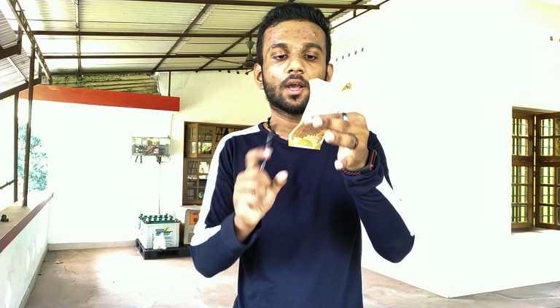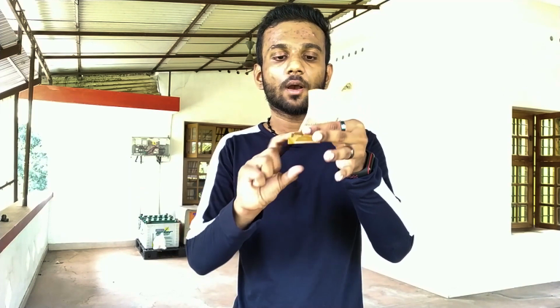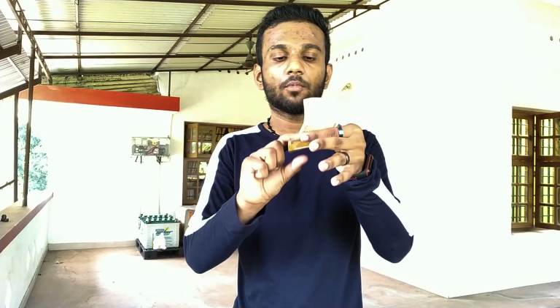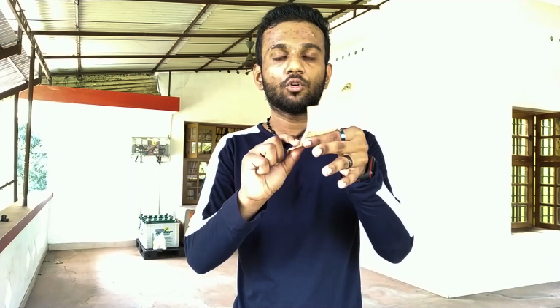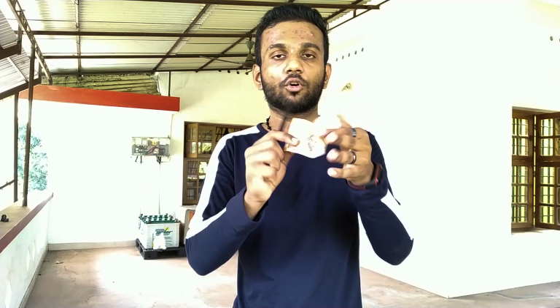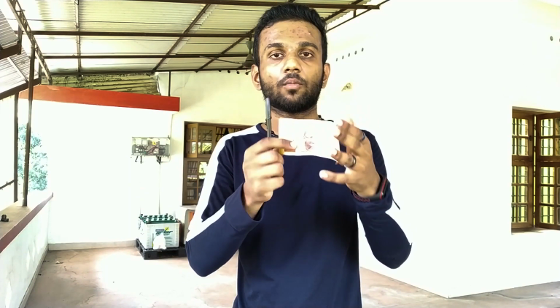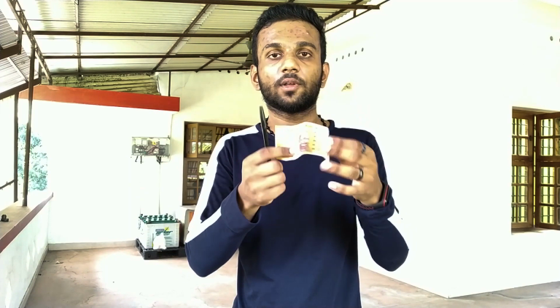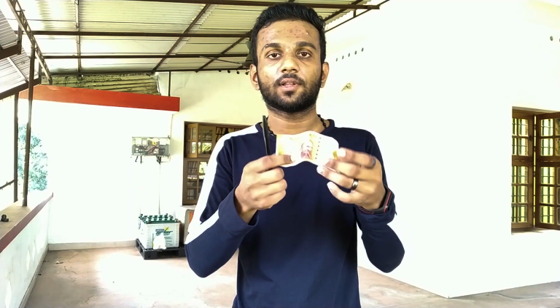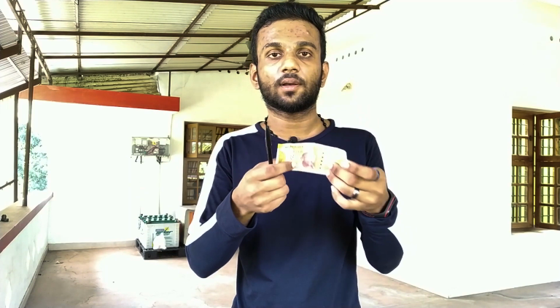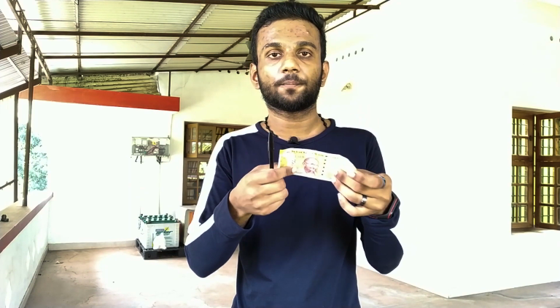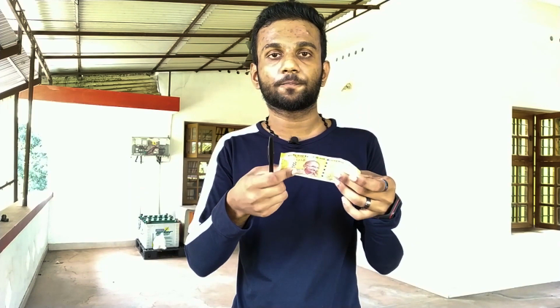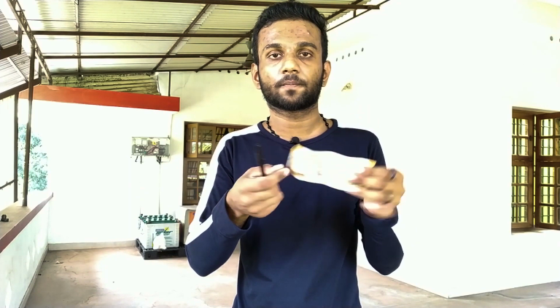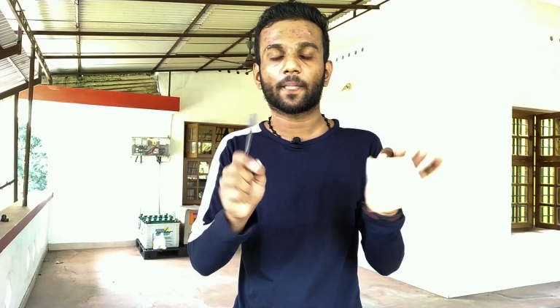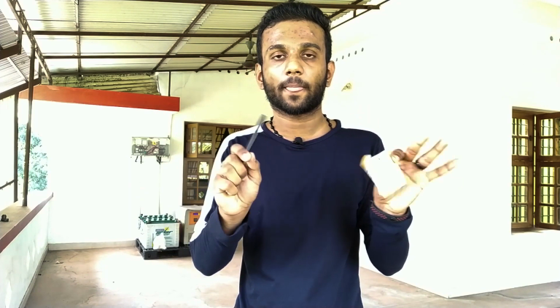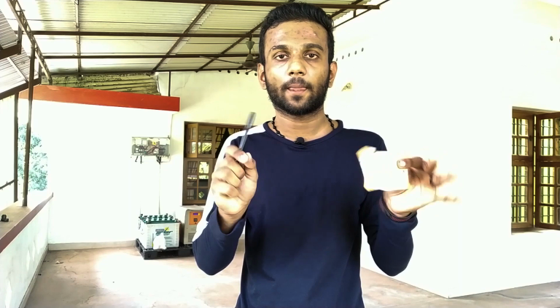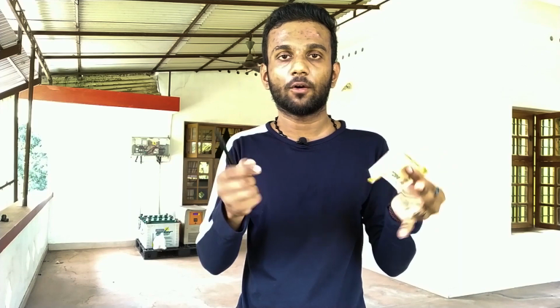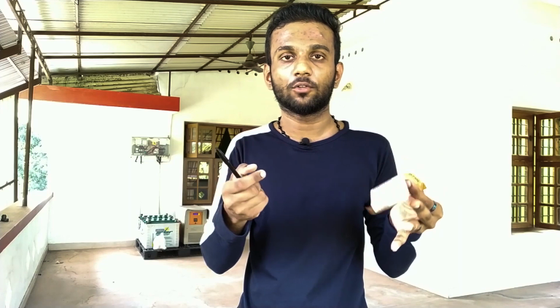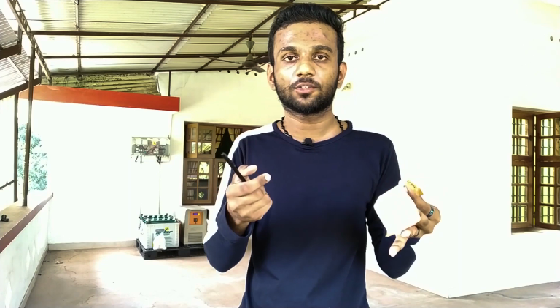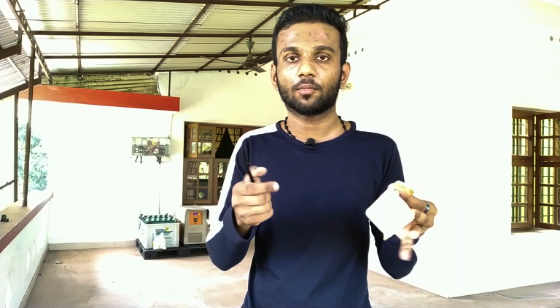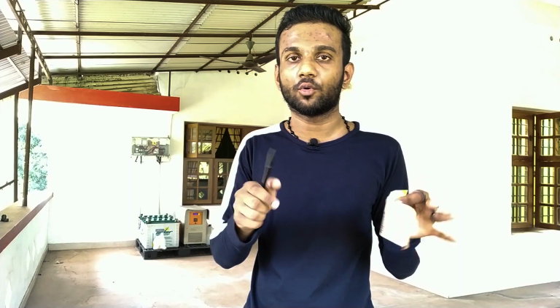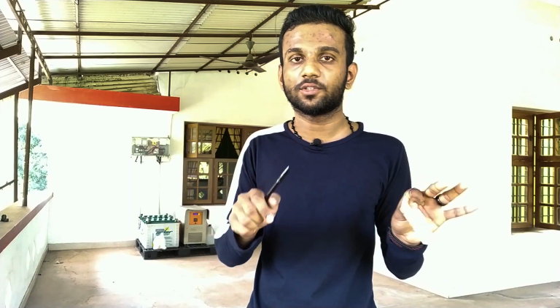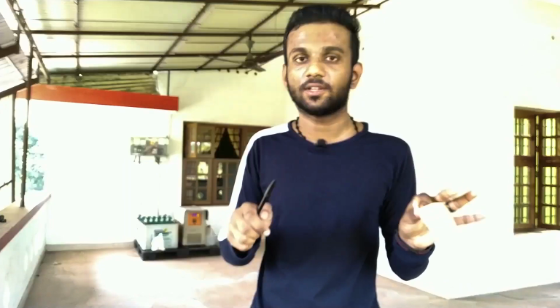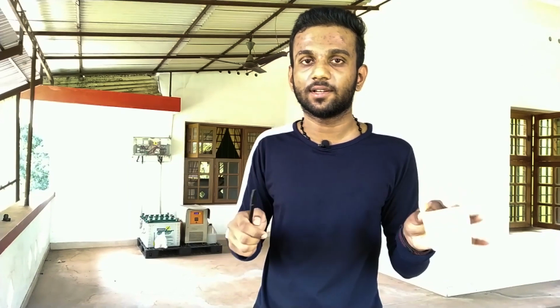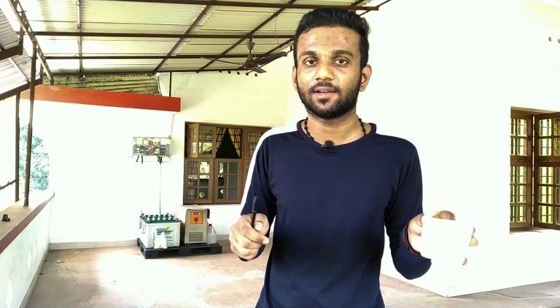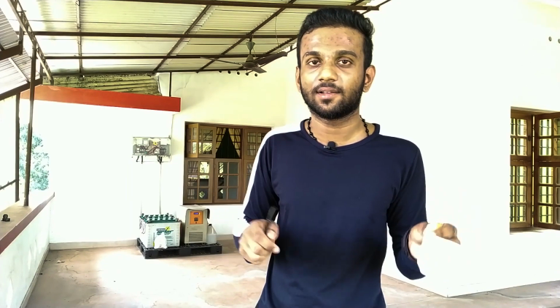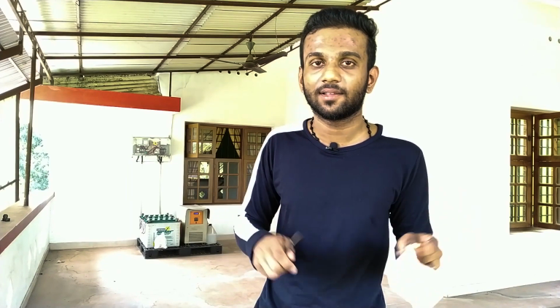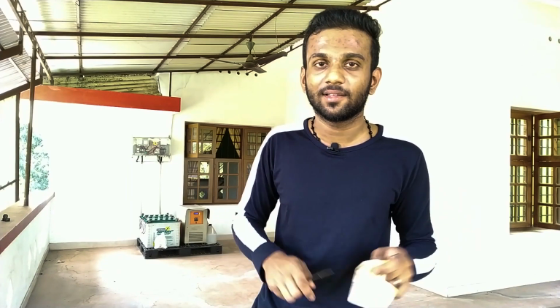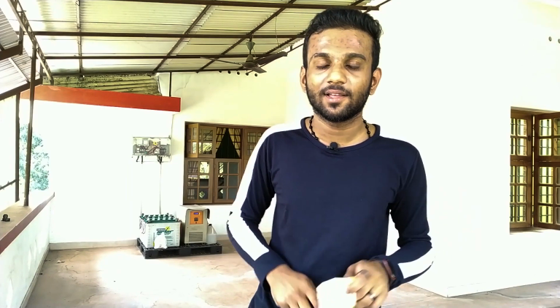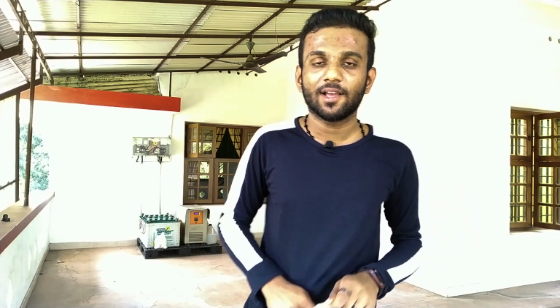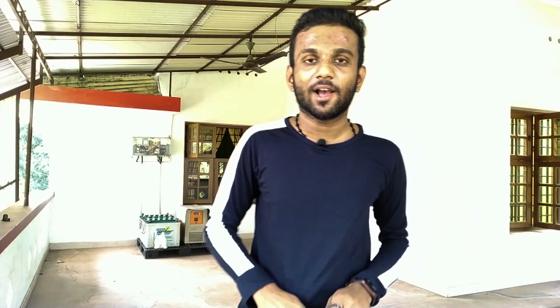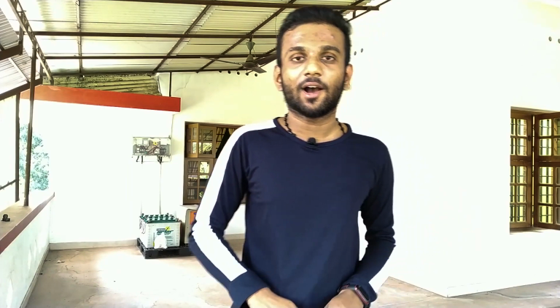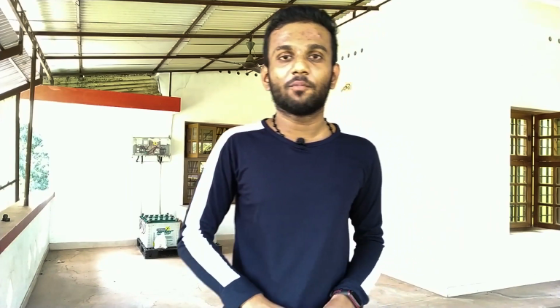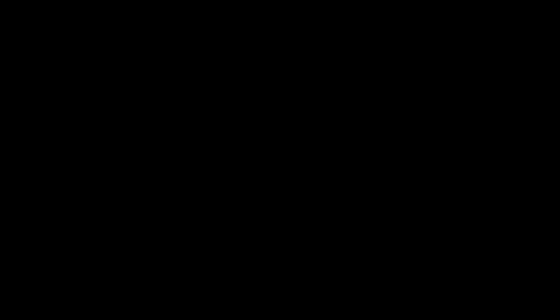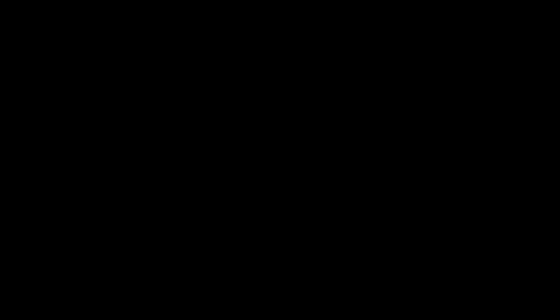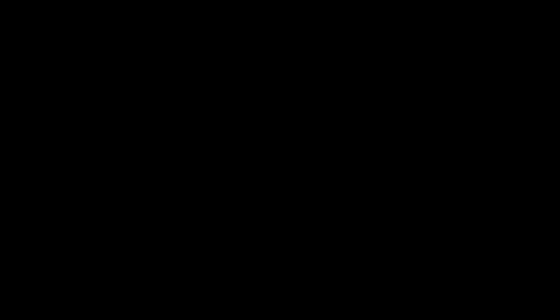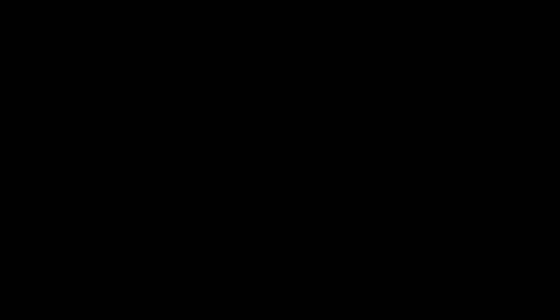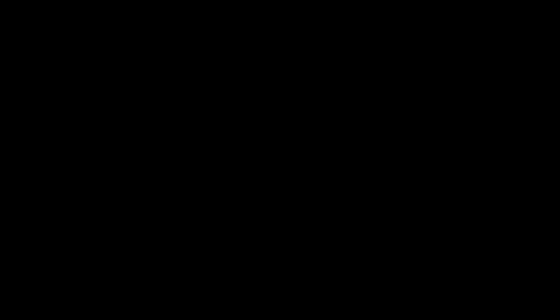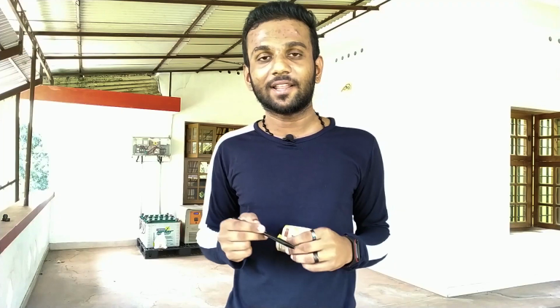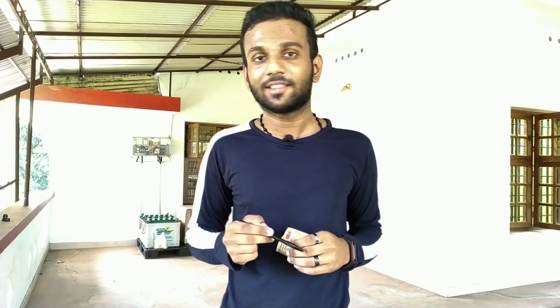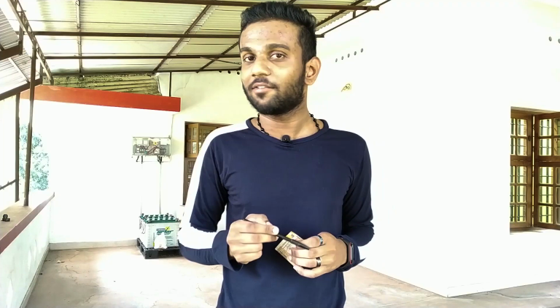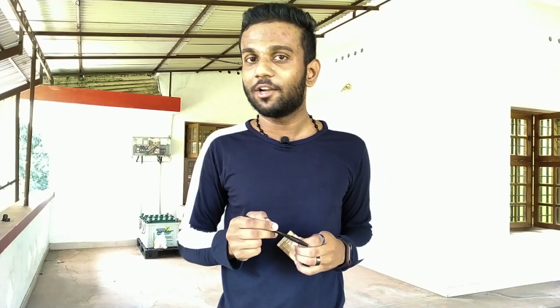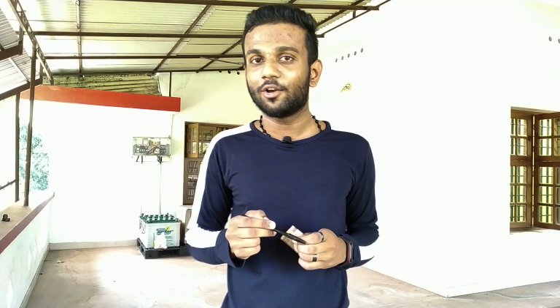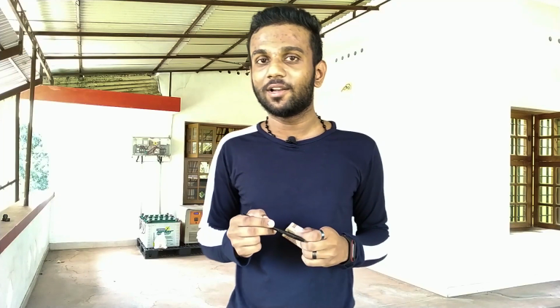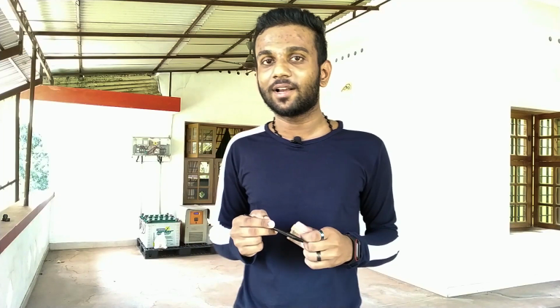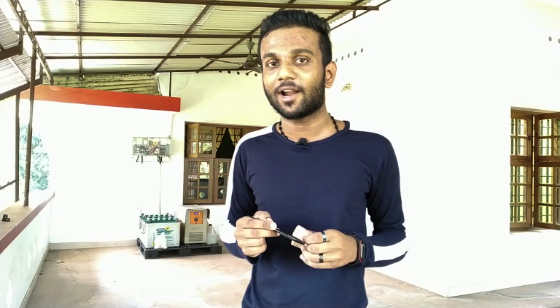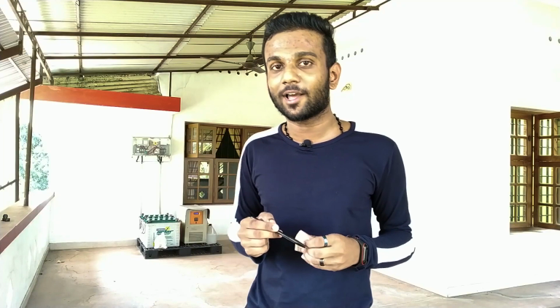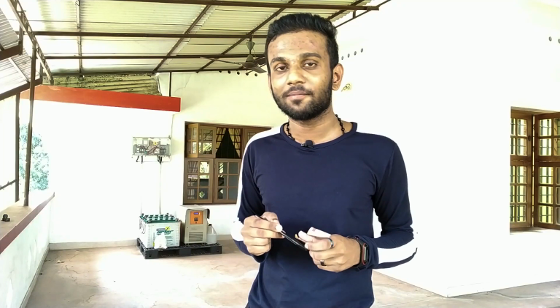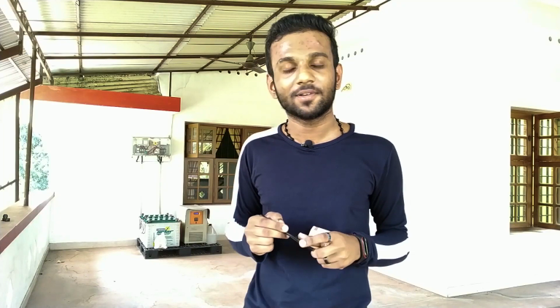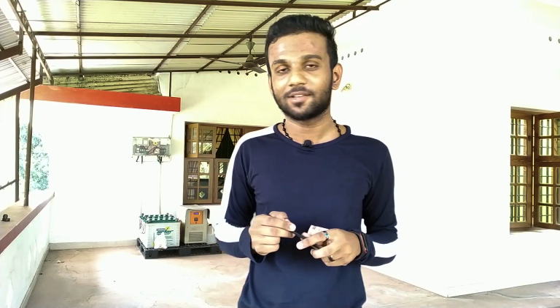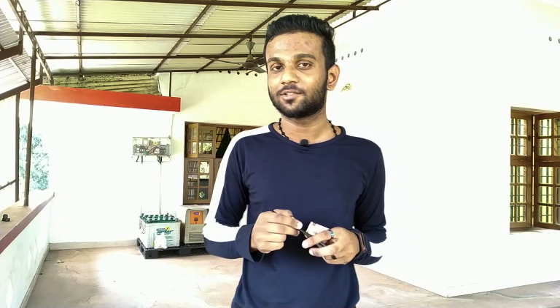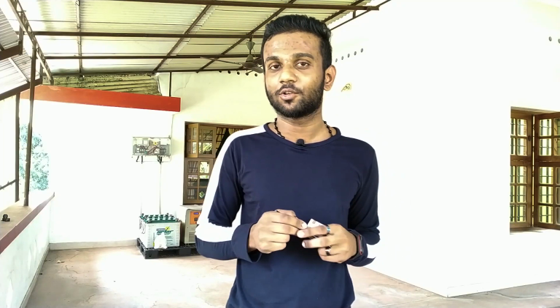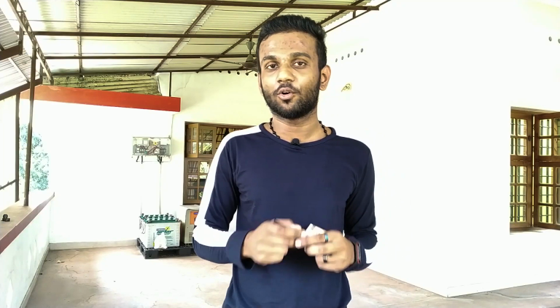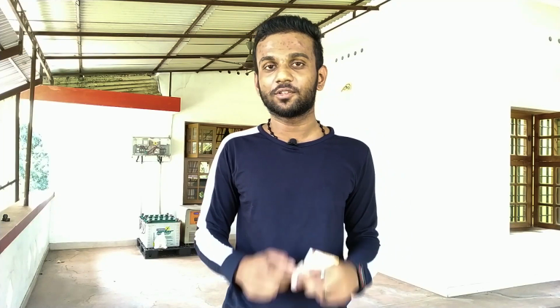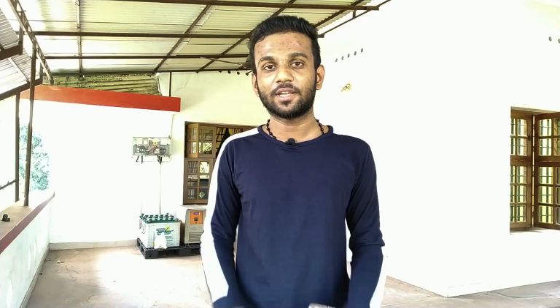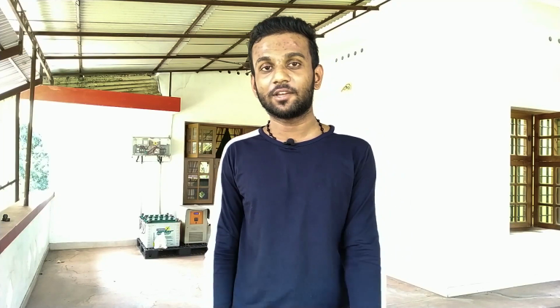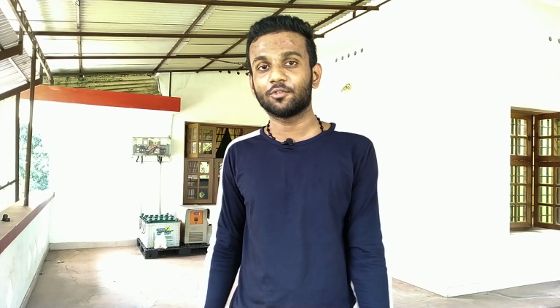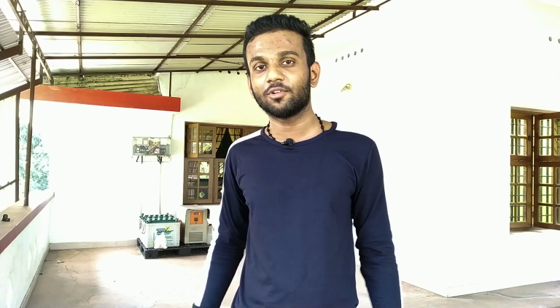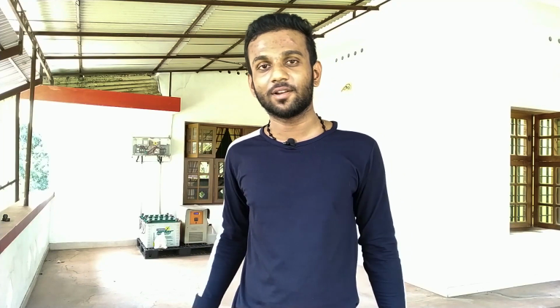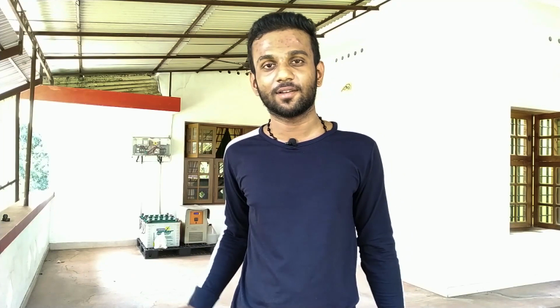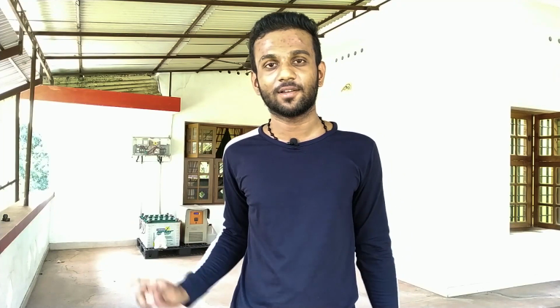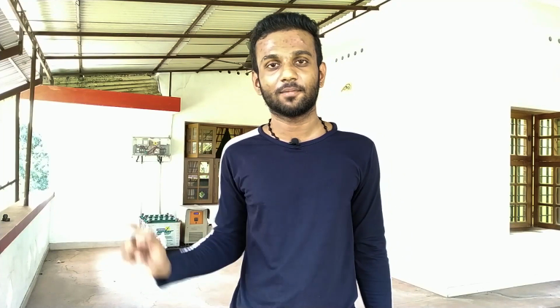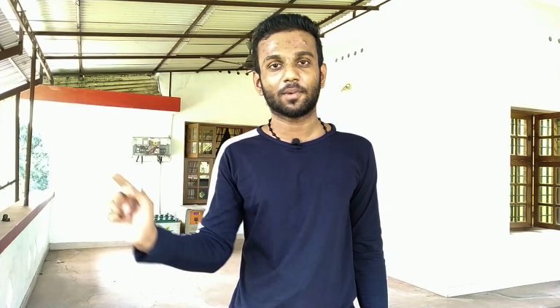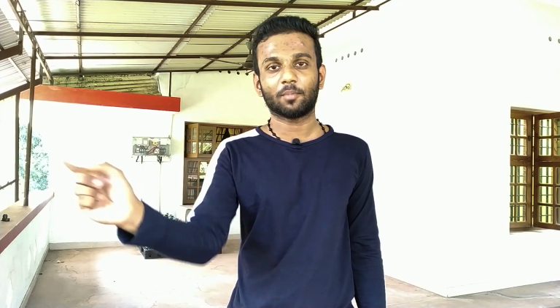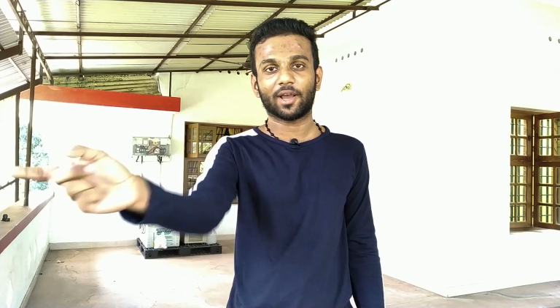We will be getting back to this video. Stay tuned. Bye-bye.